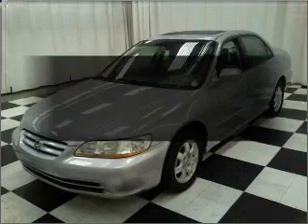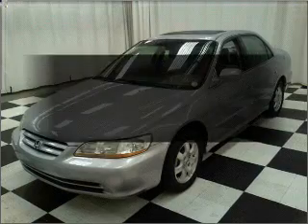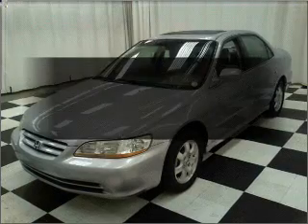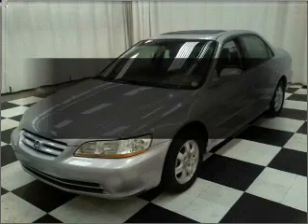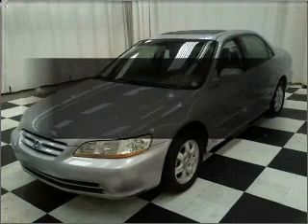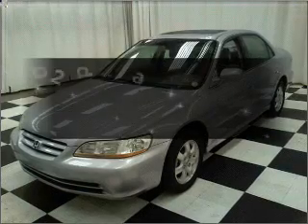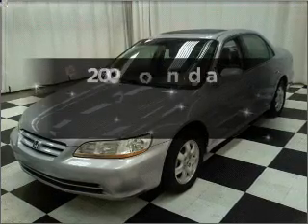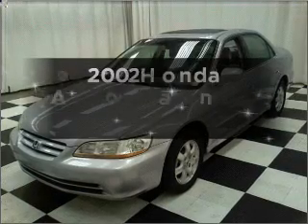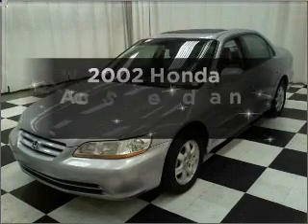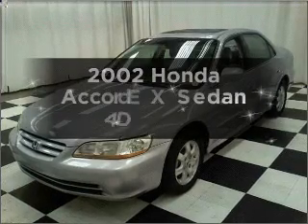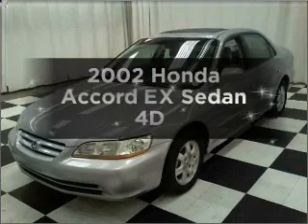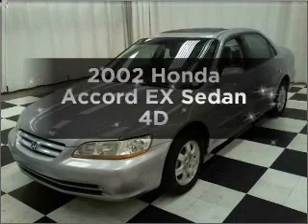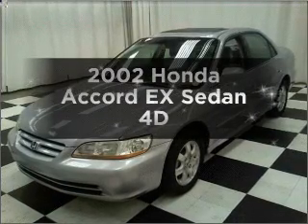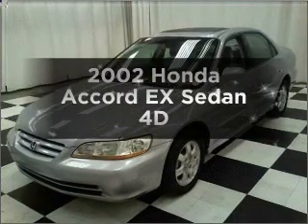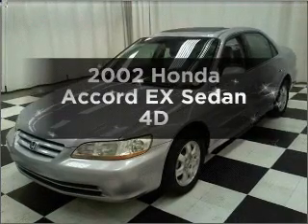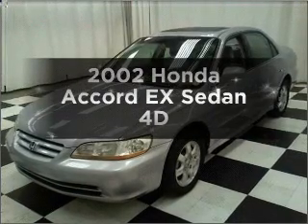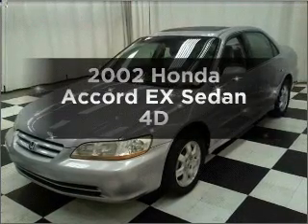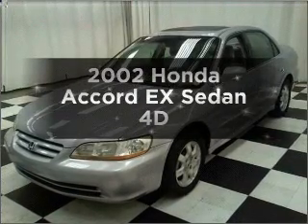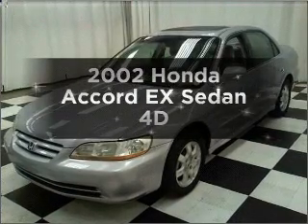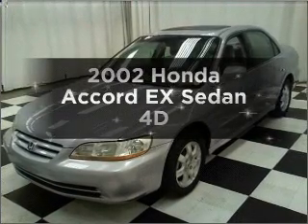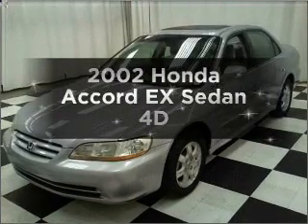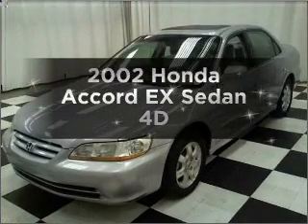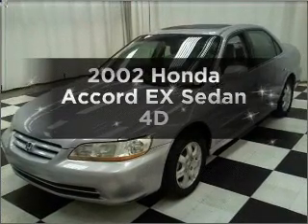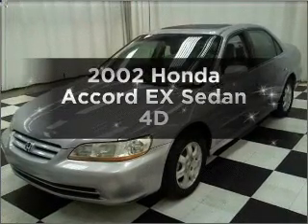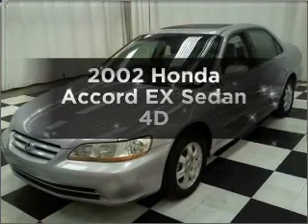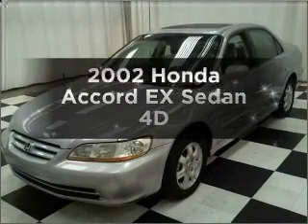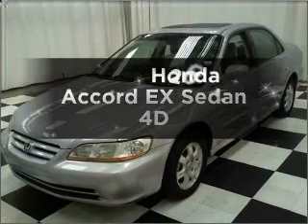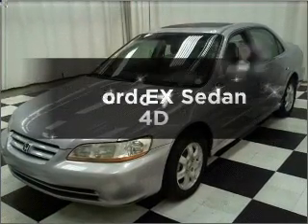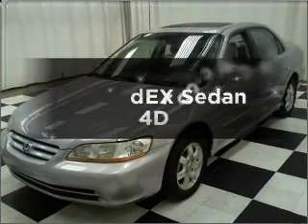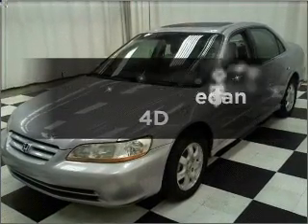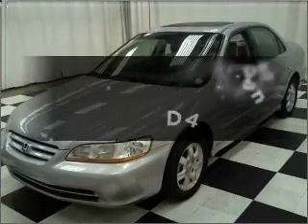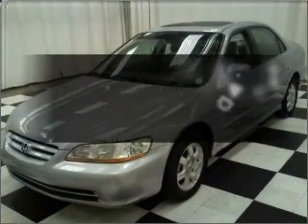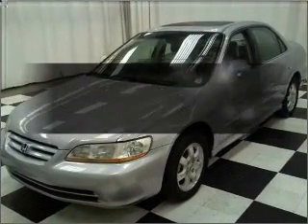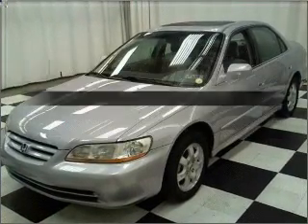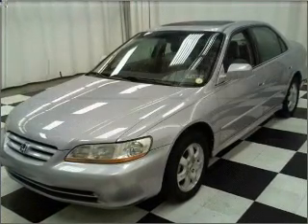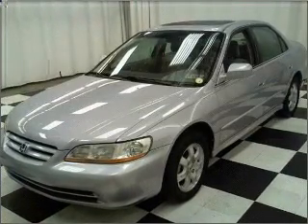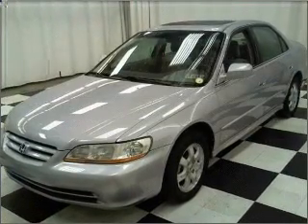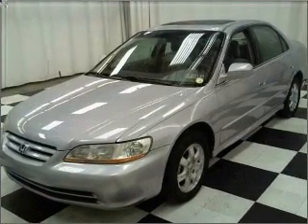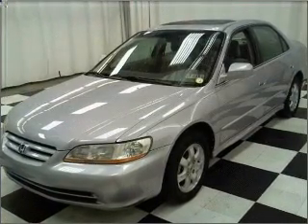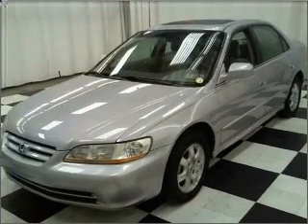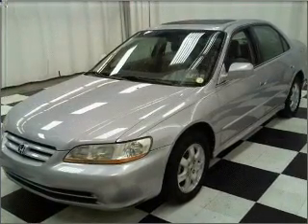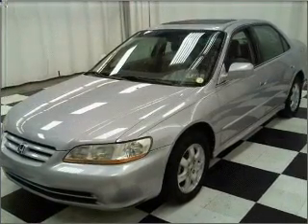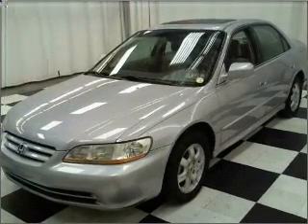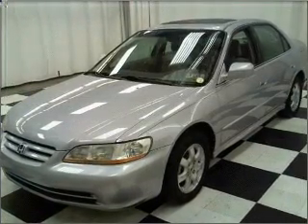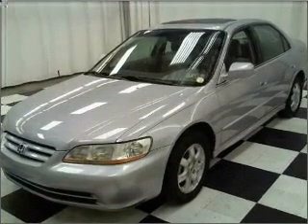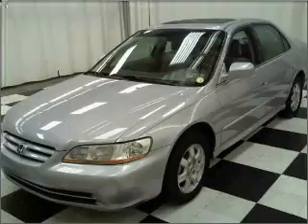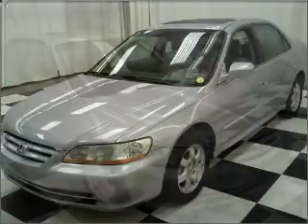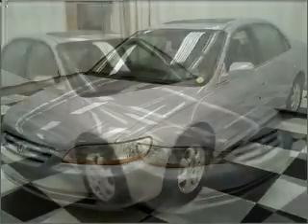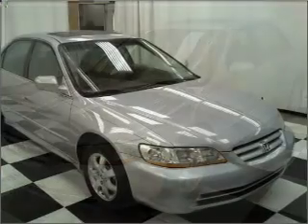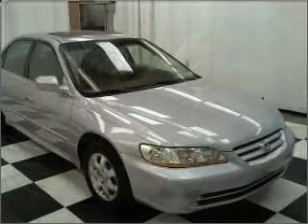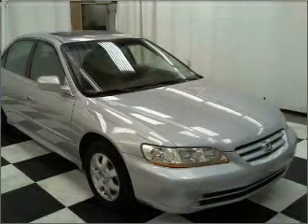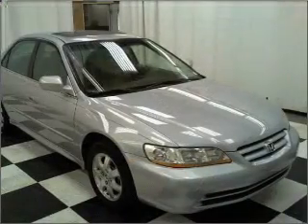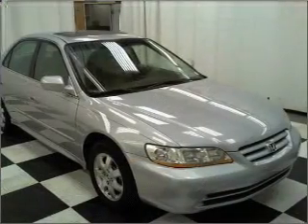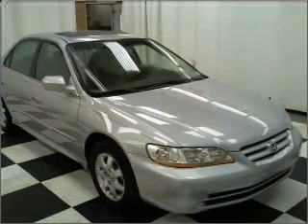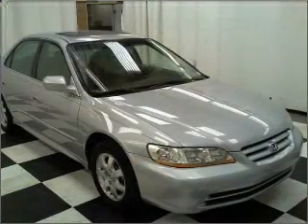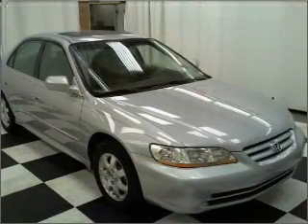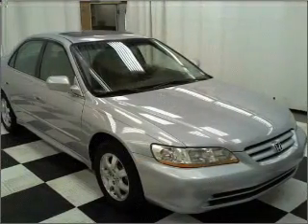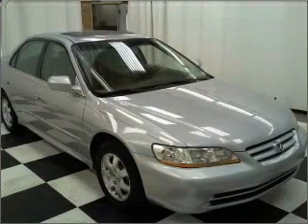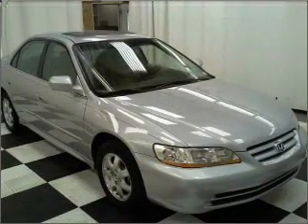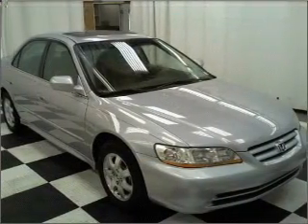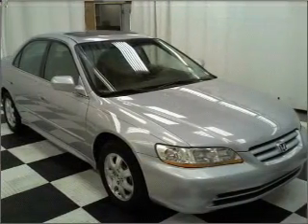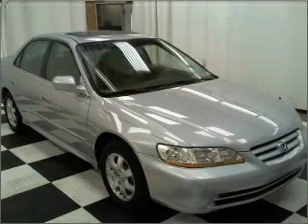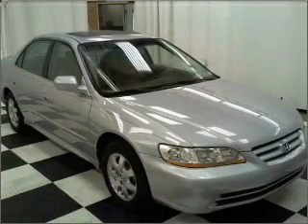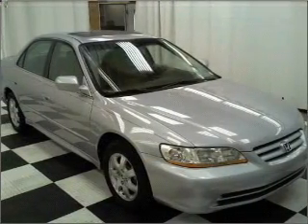Get noticed in this 2002 Honda Accord. If you're looking for an automobile with great attributes, look no further.